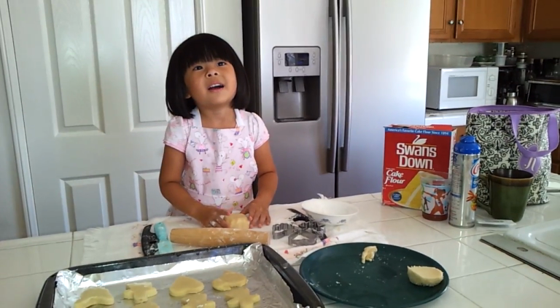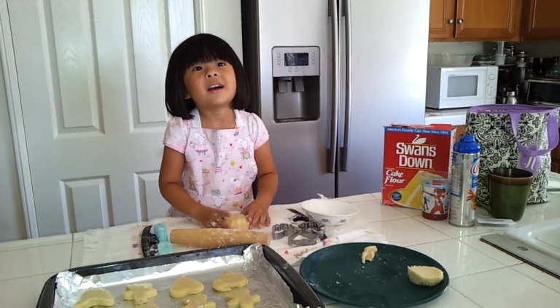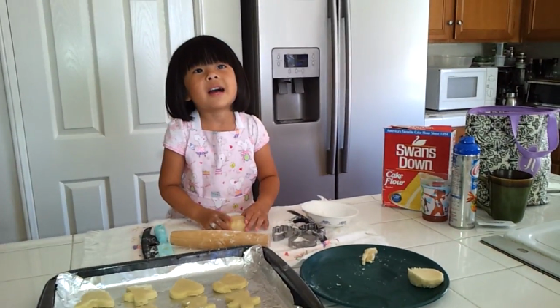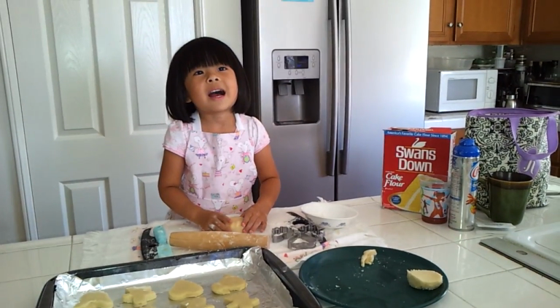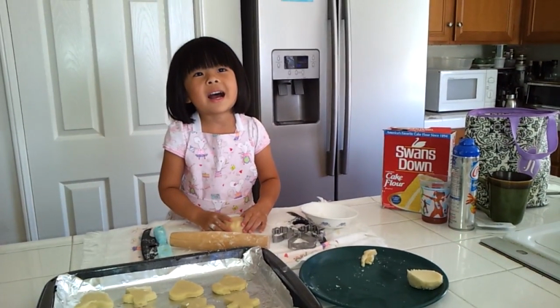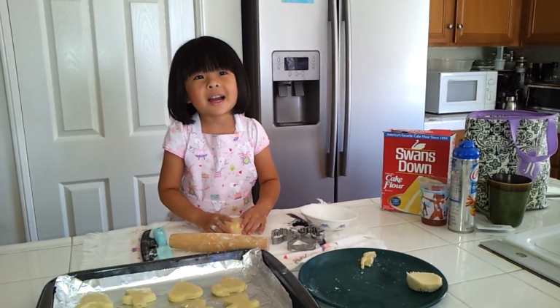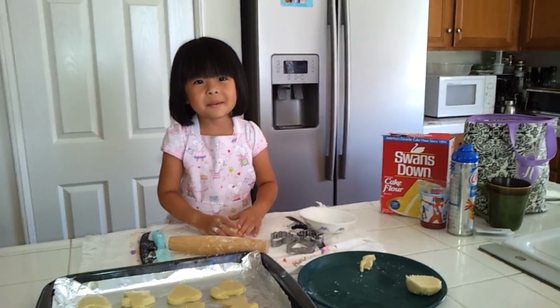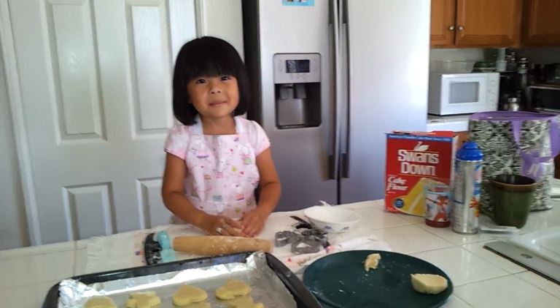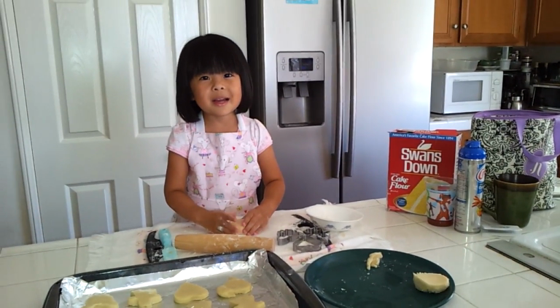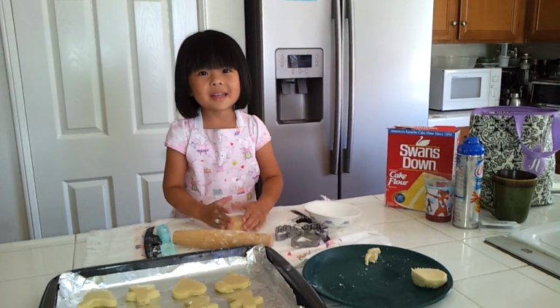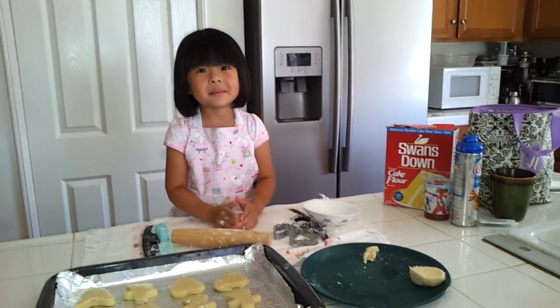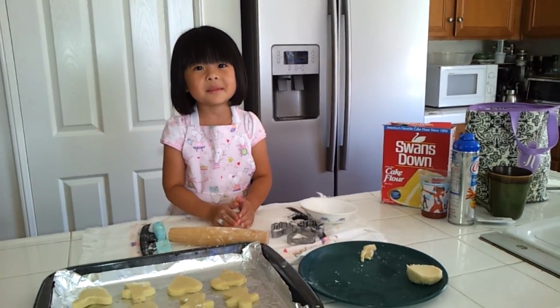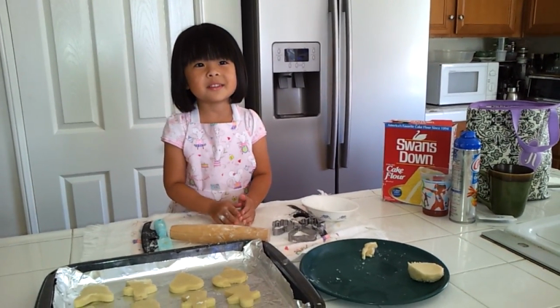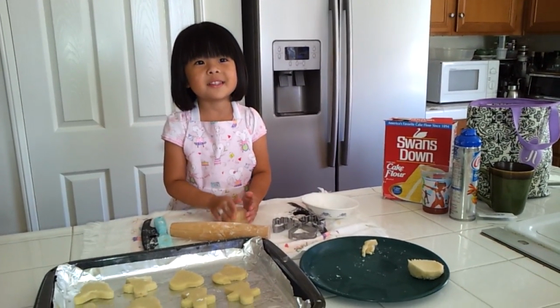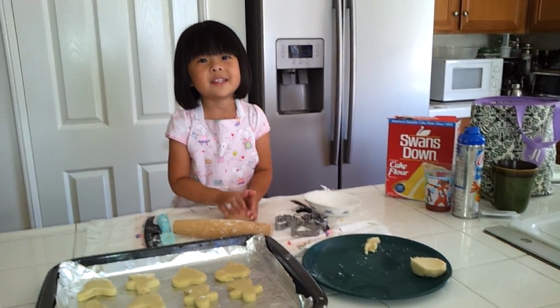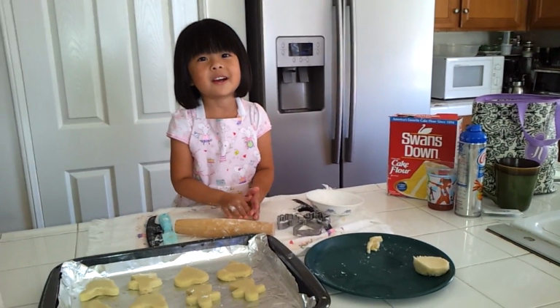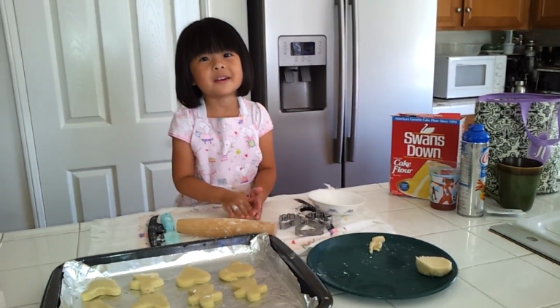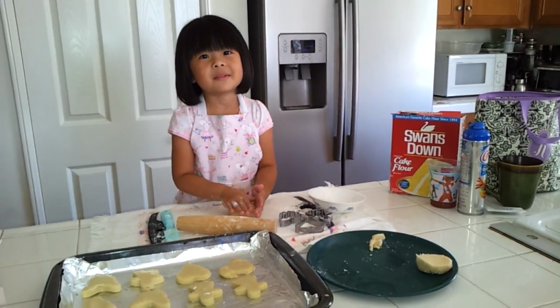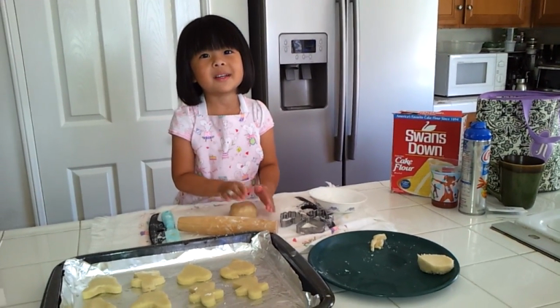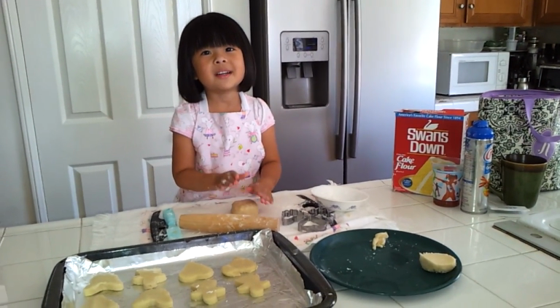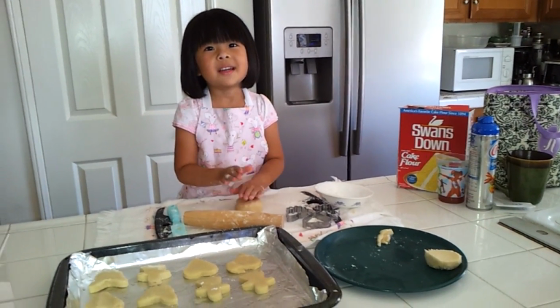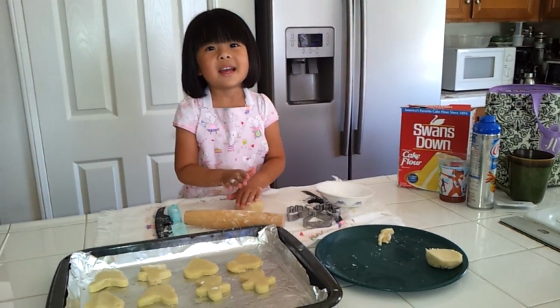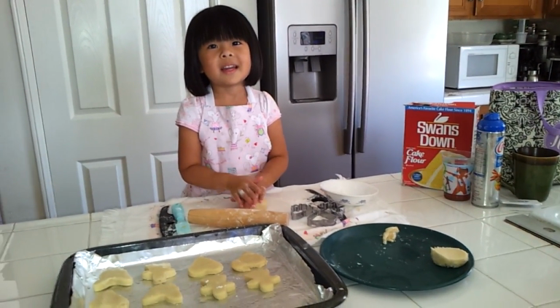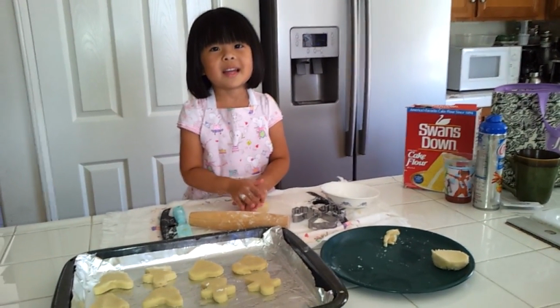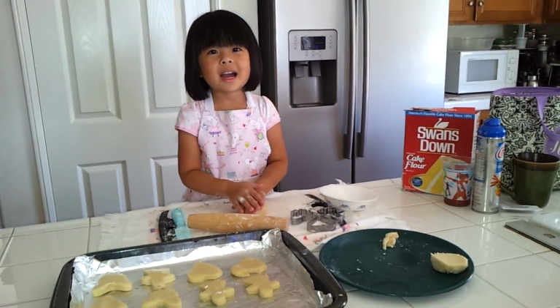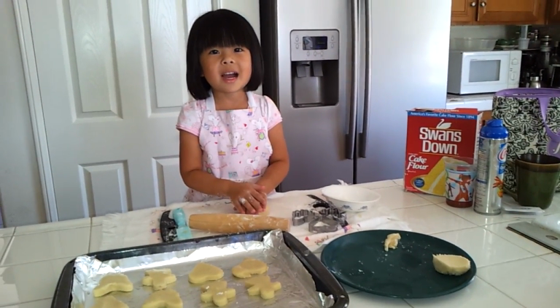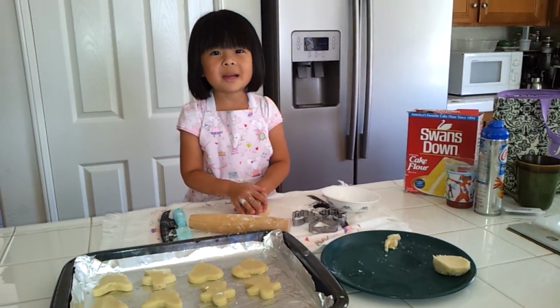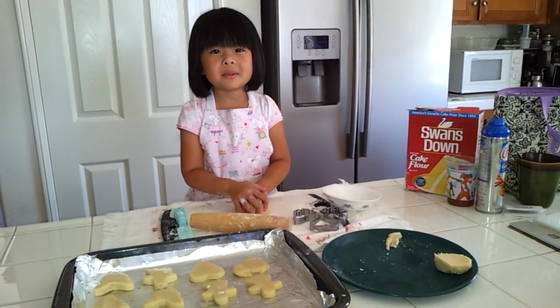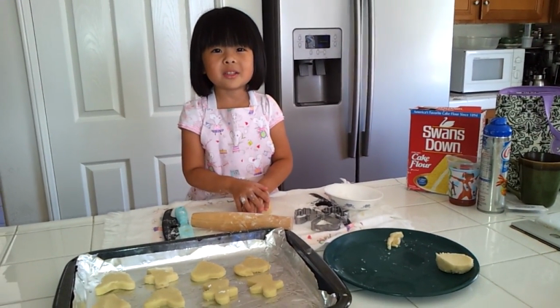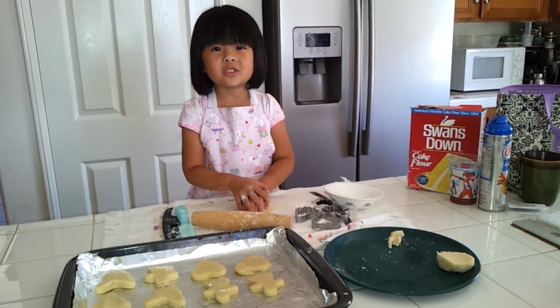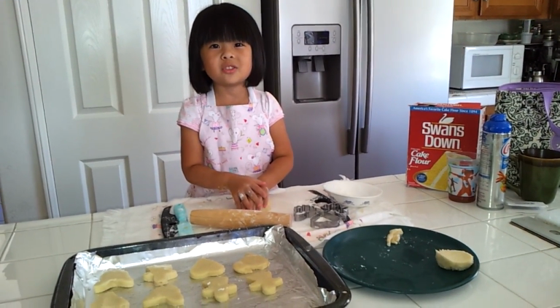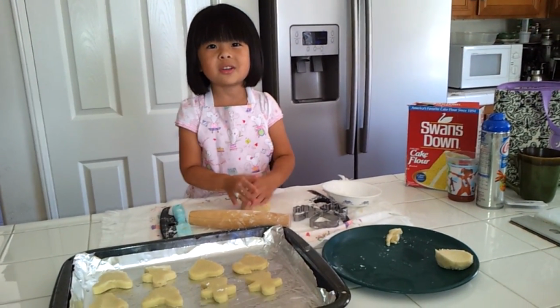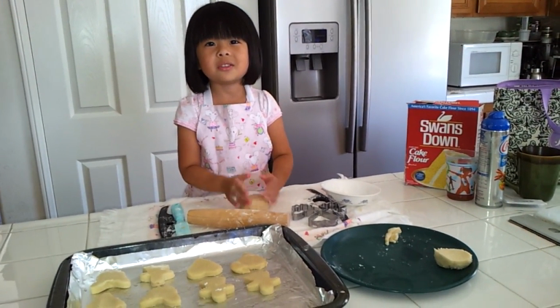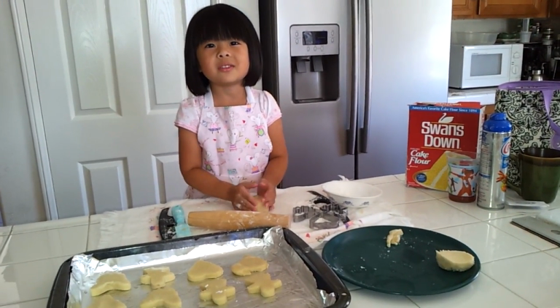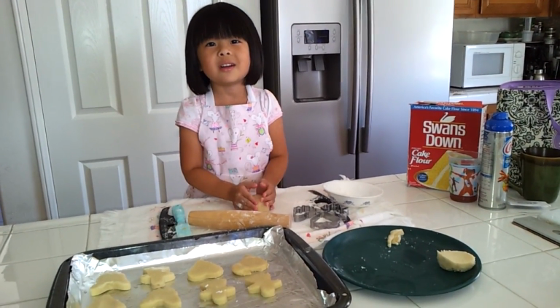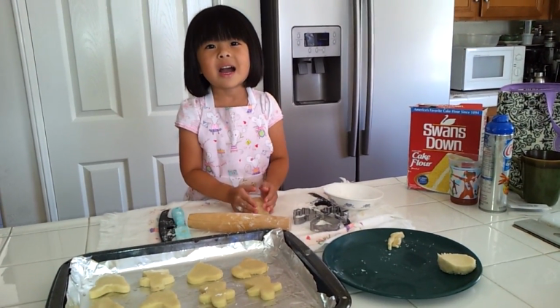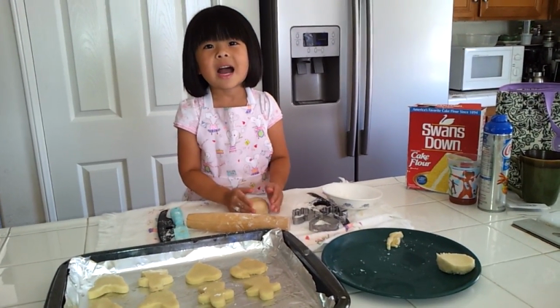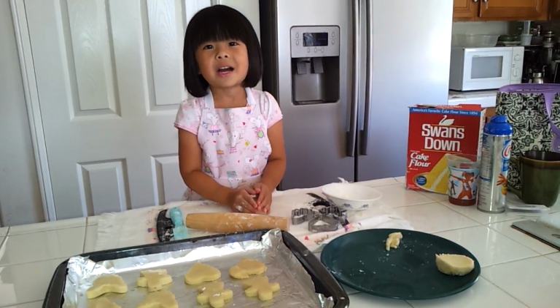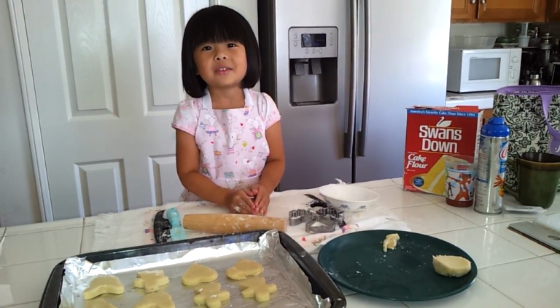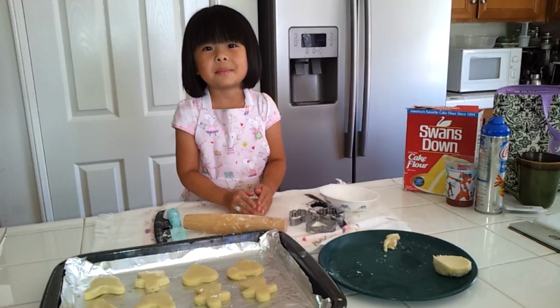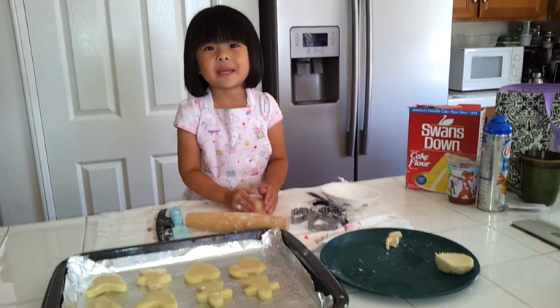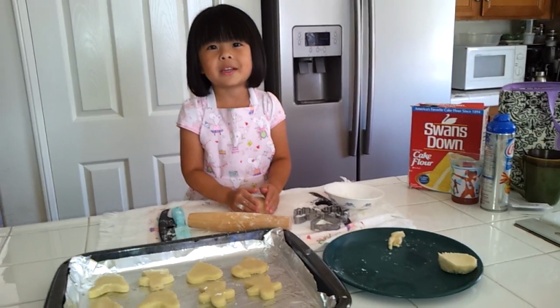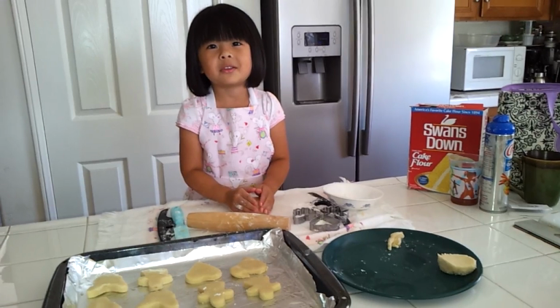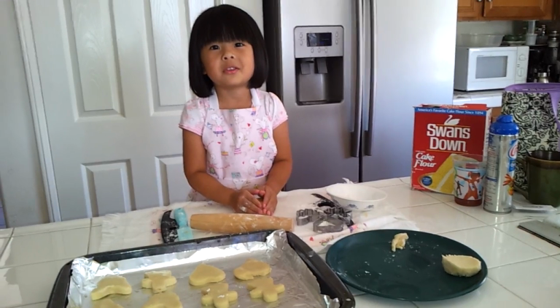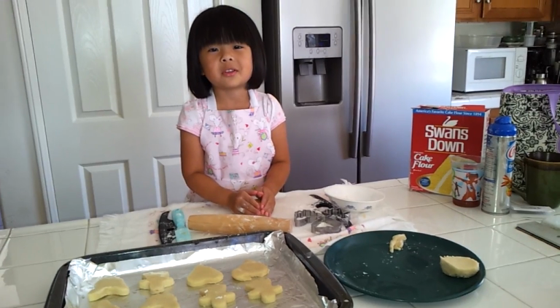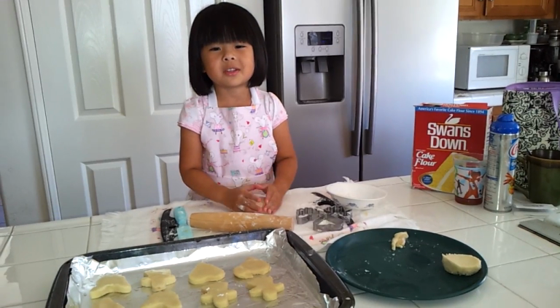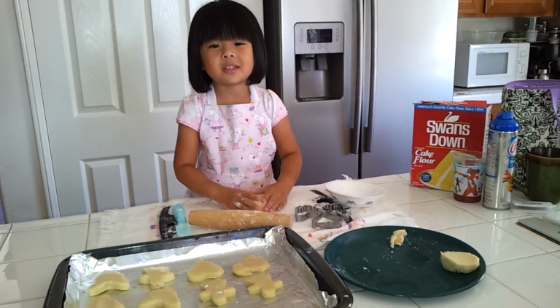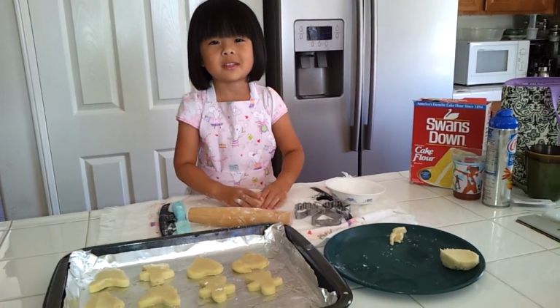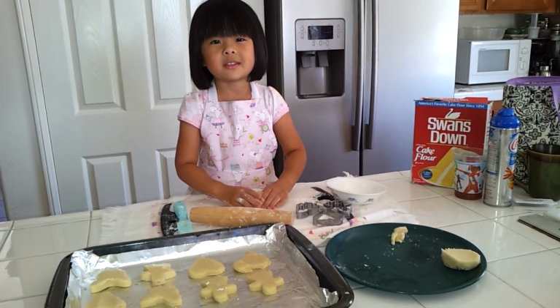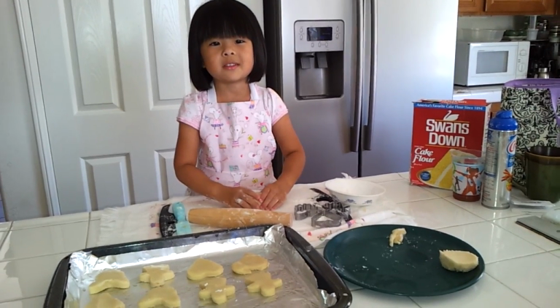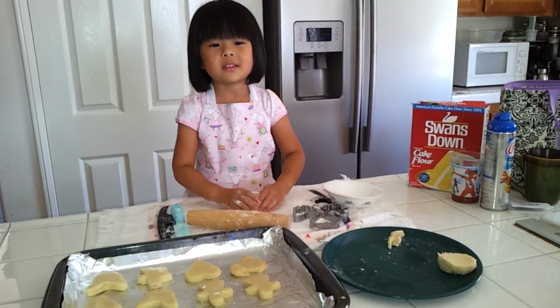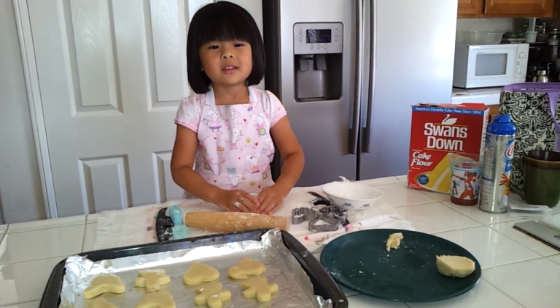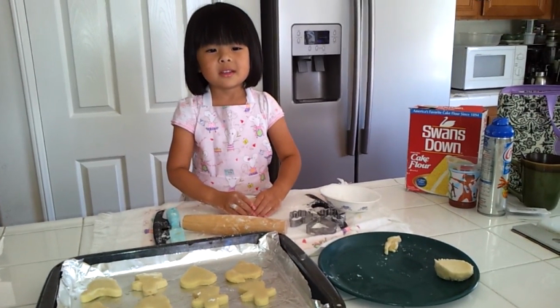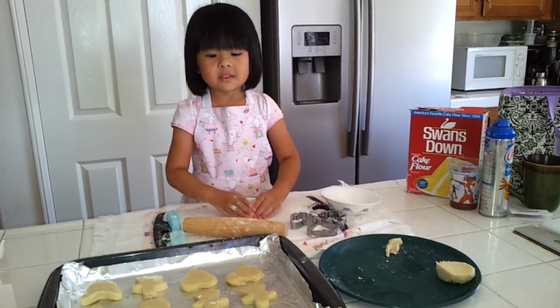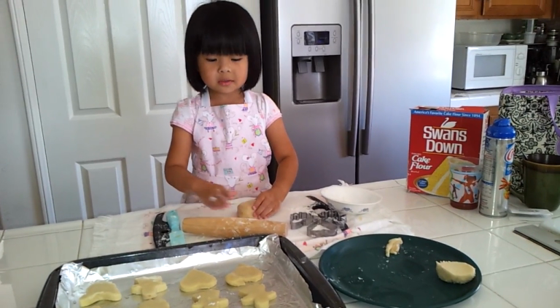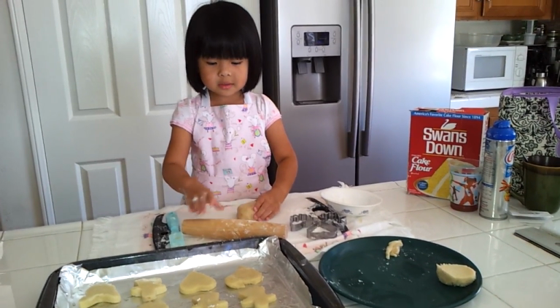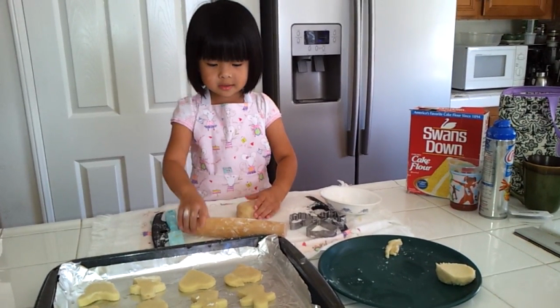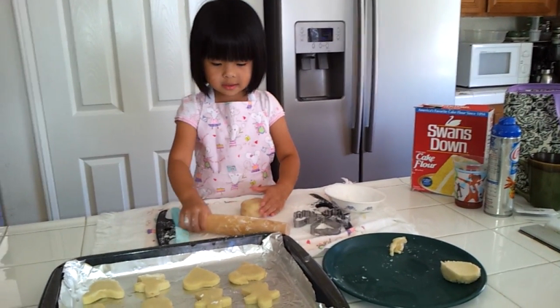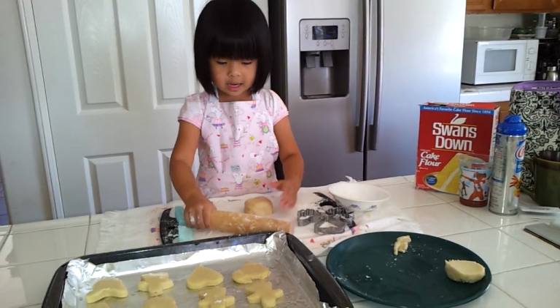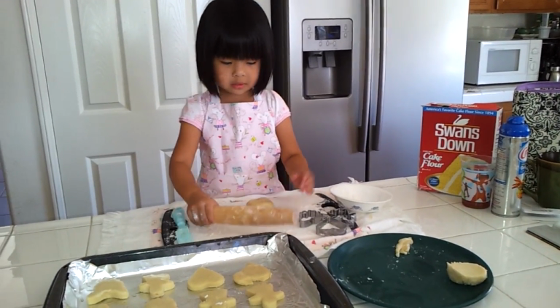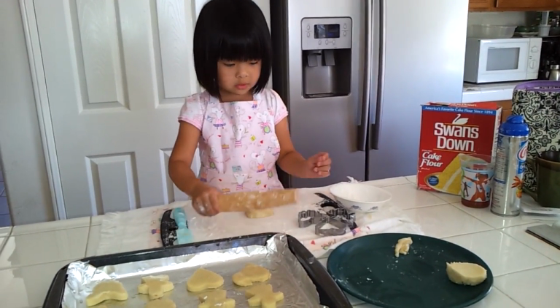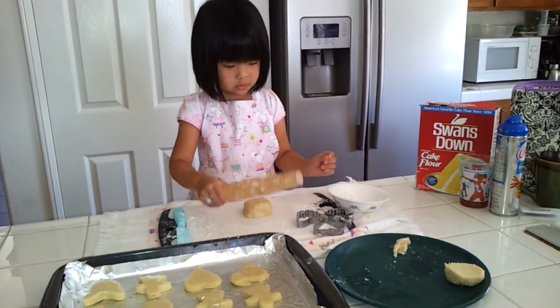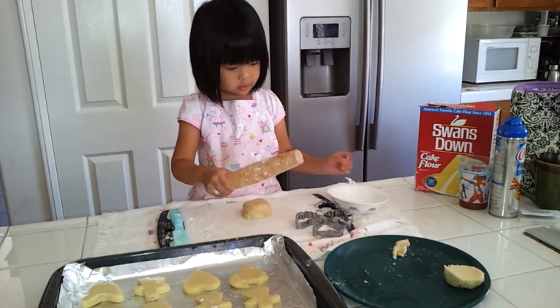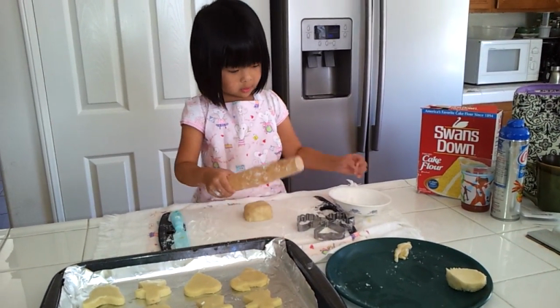Hi, my name is Kiara and I'm going to show you how to bake cookies. So this is how you do it.